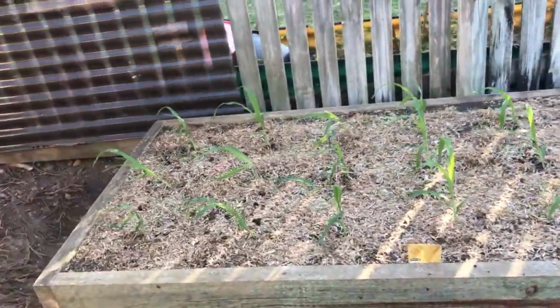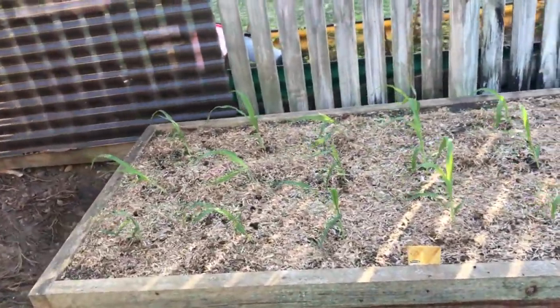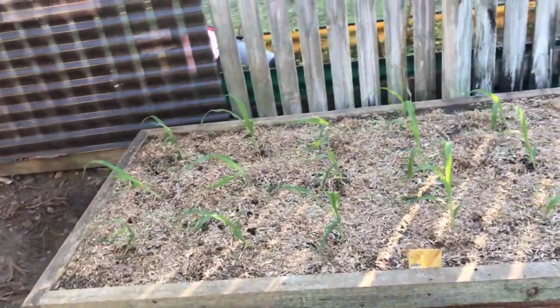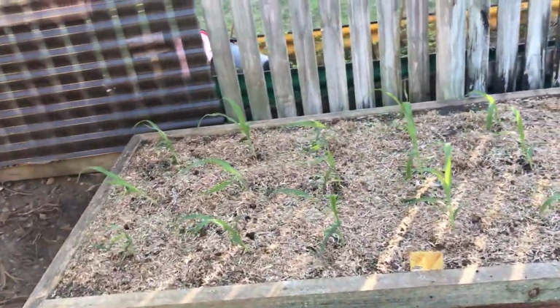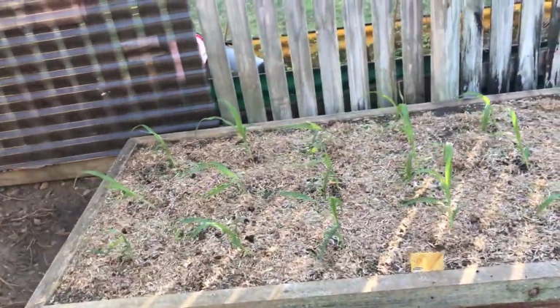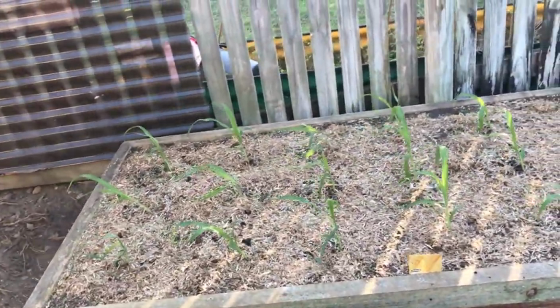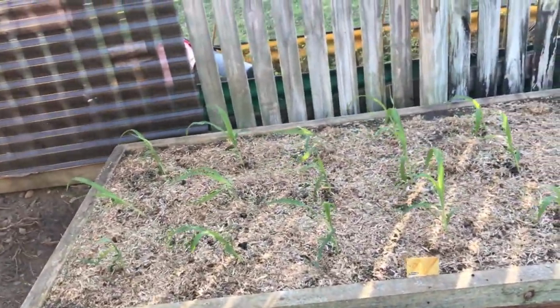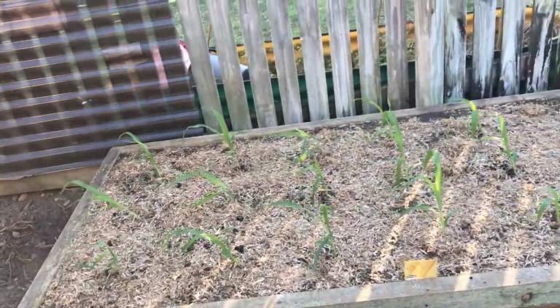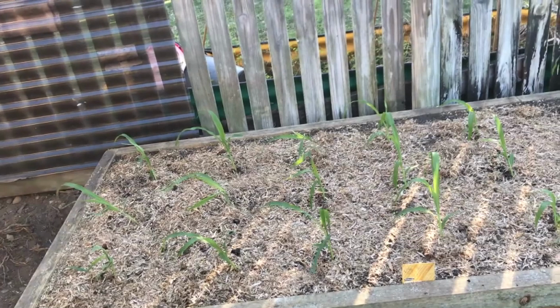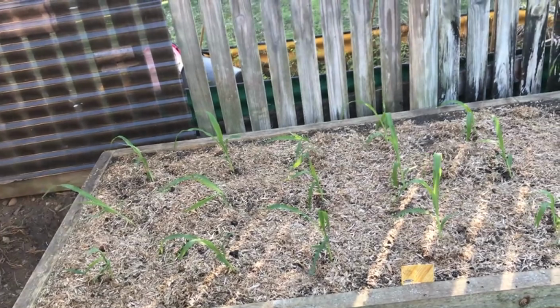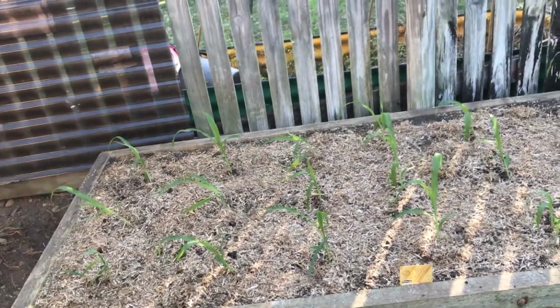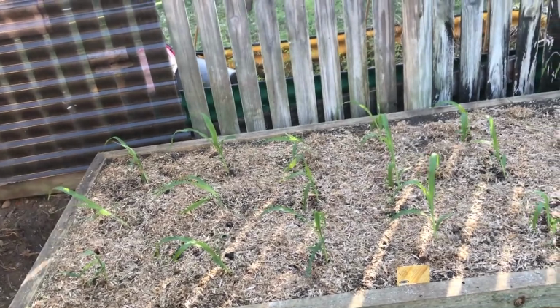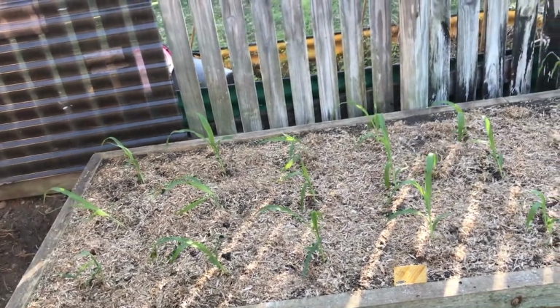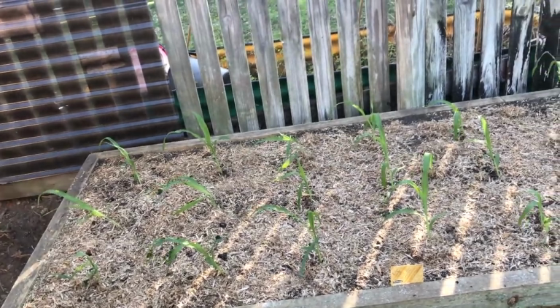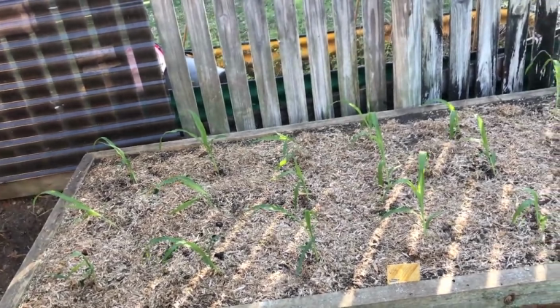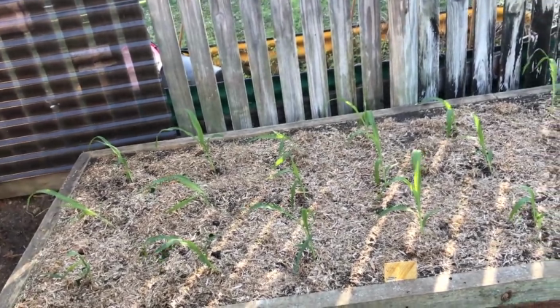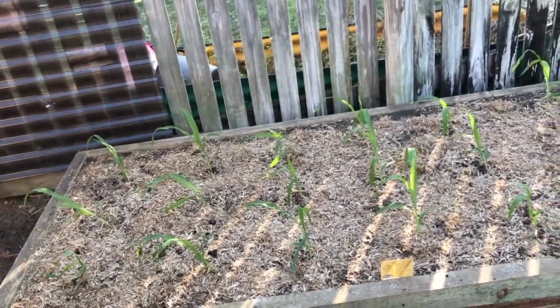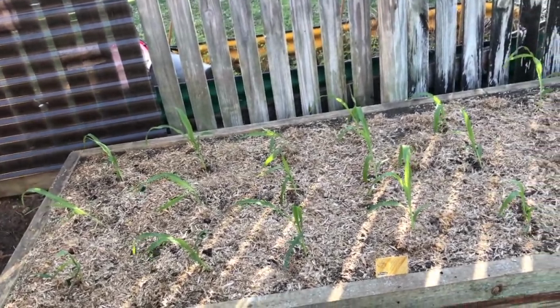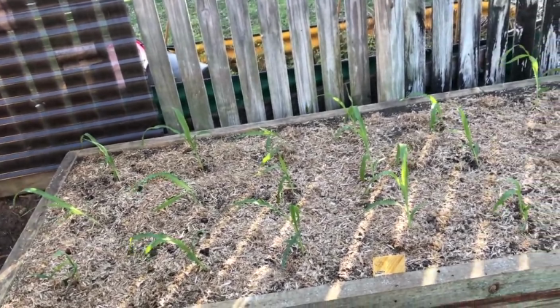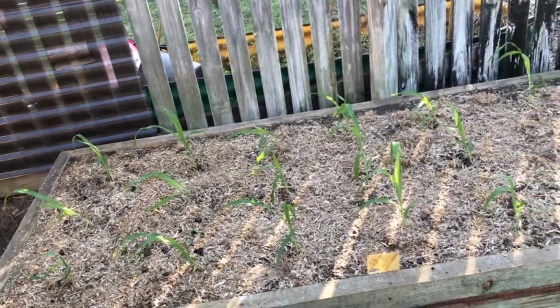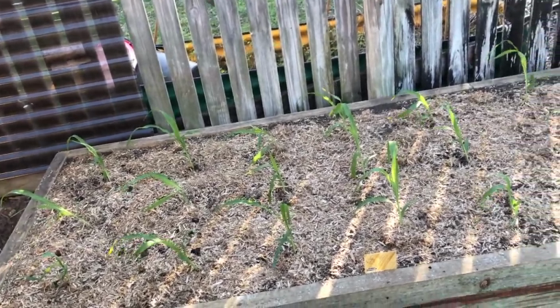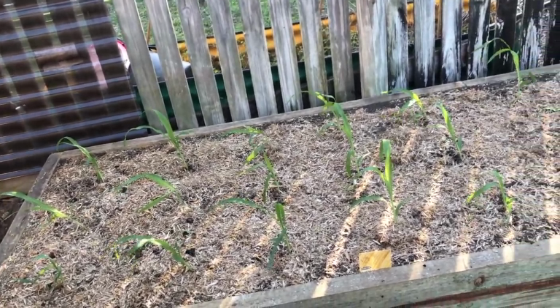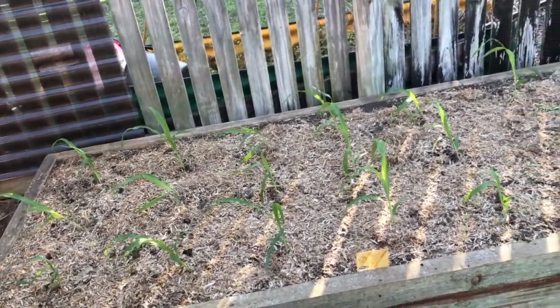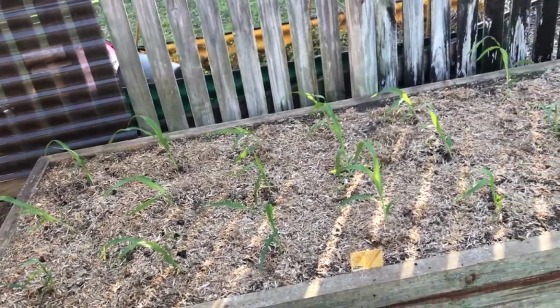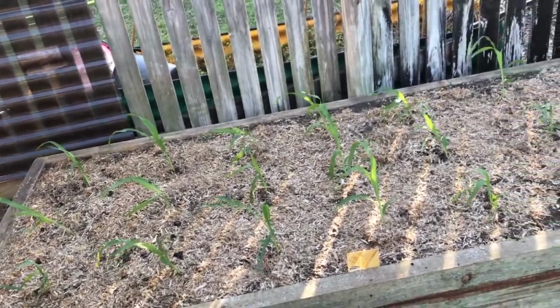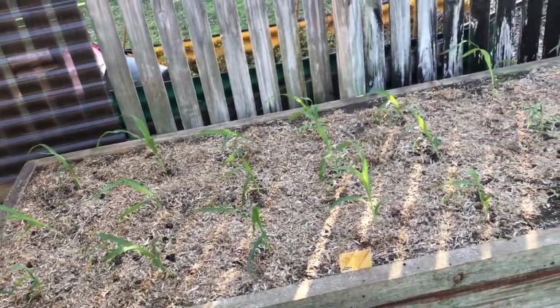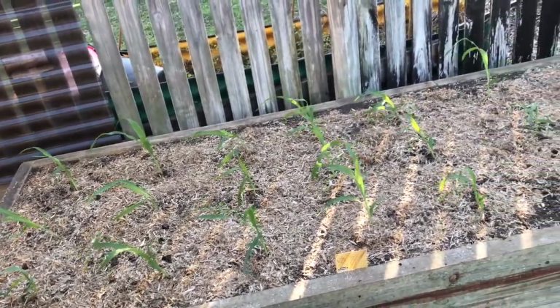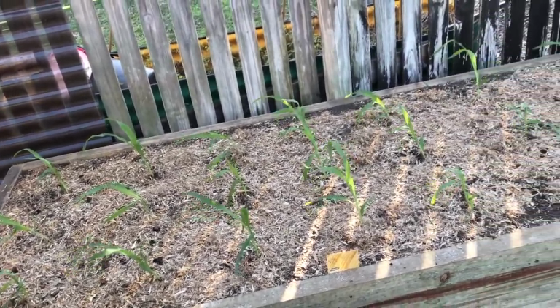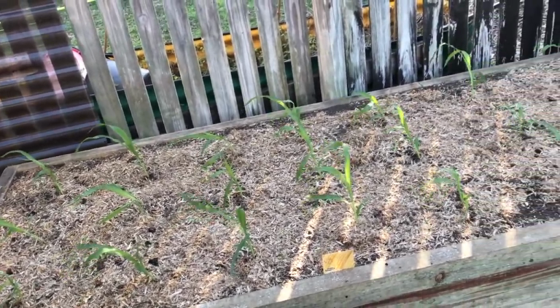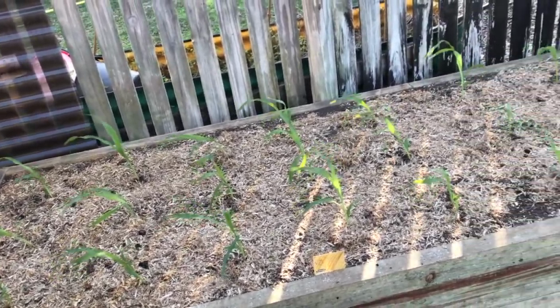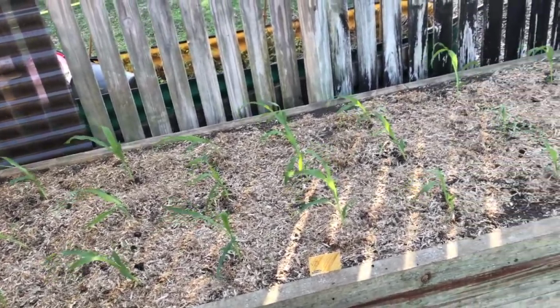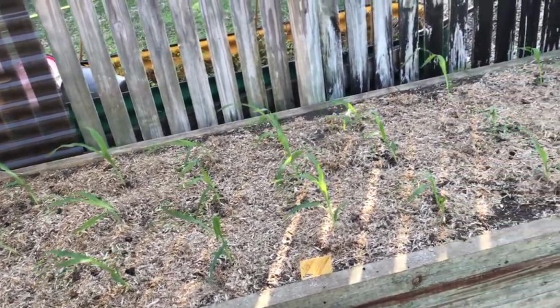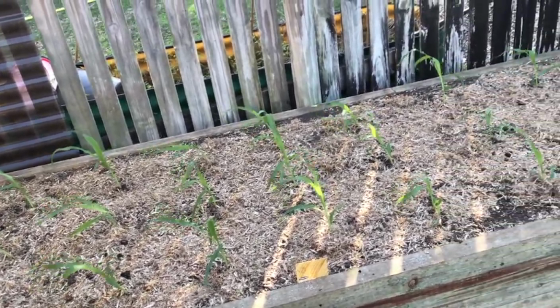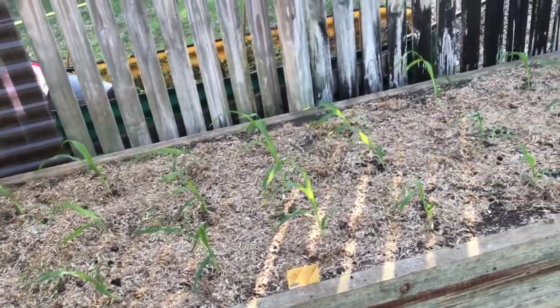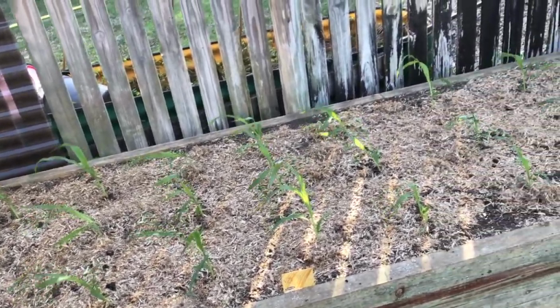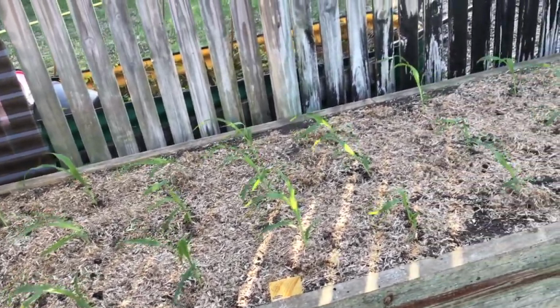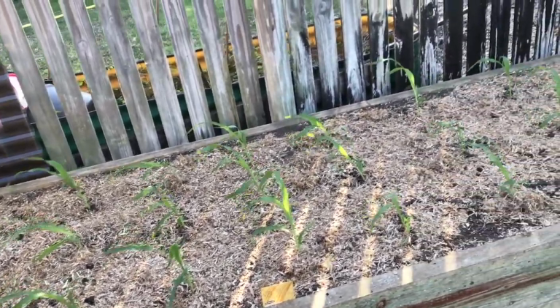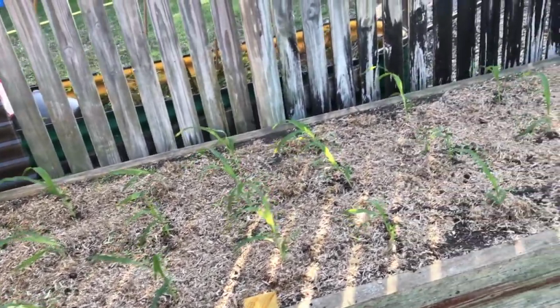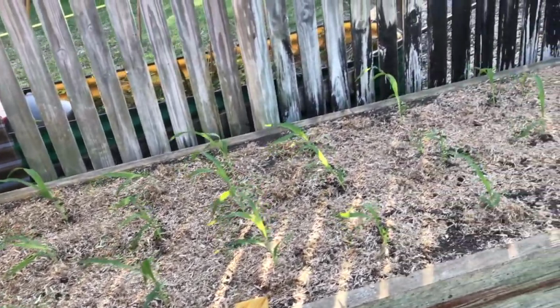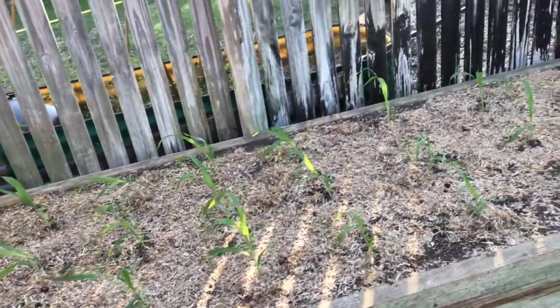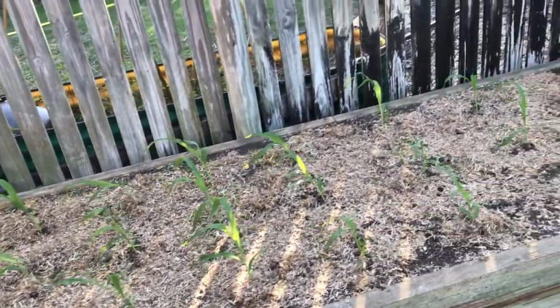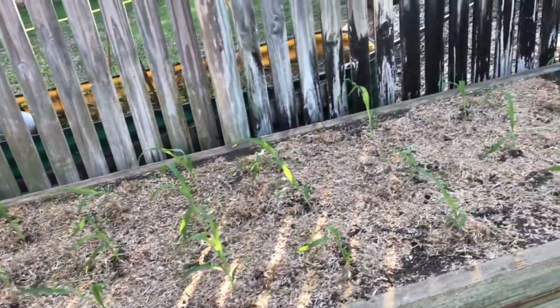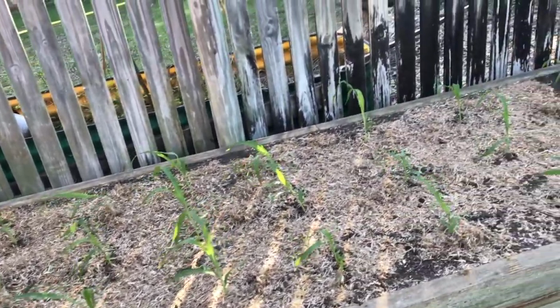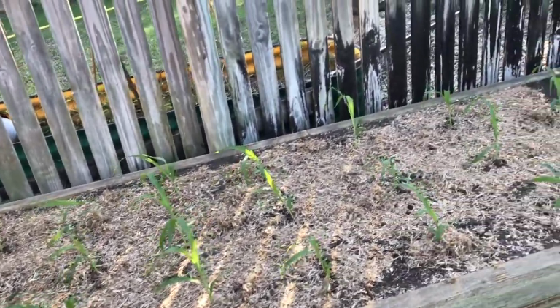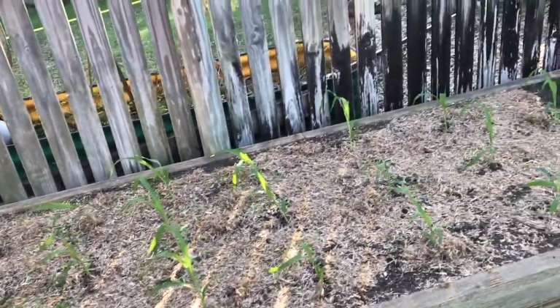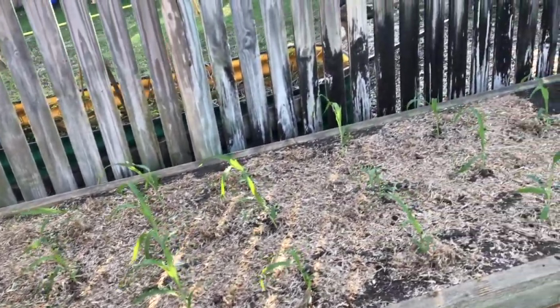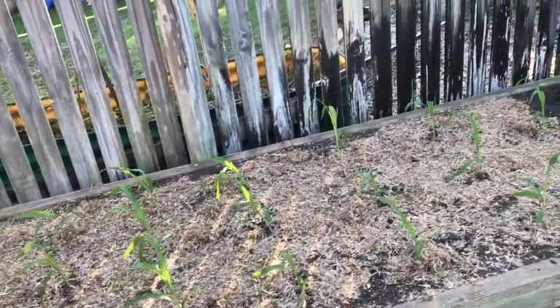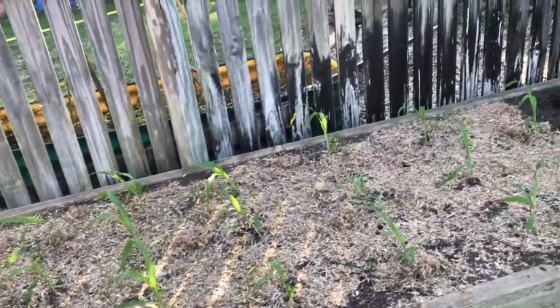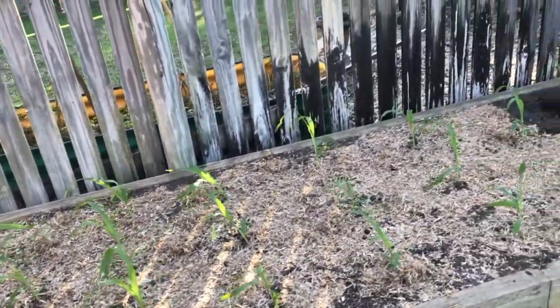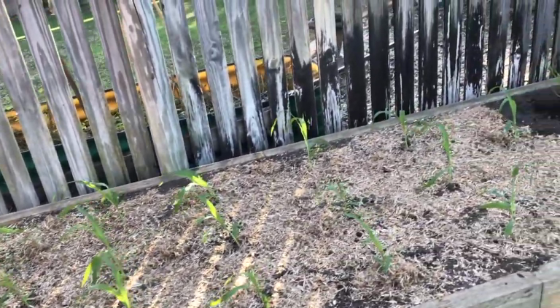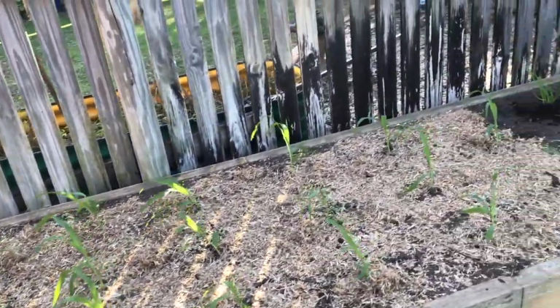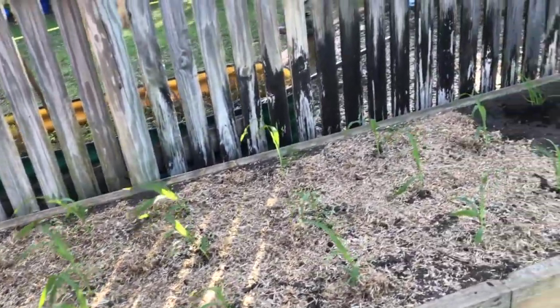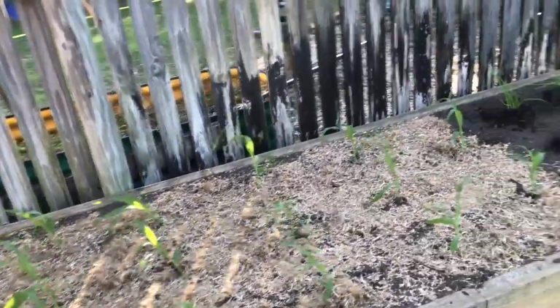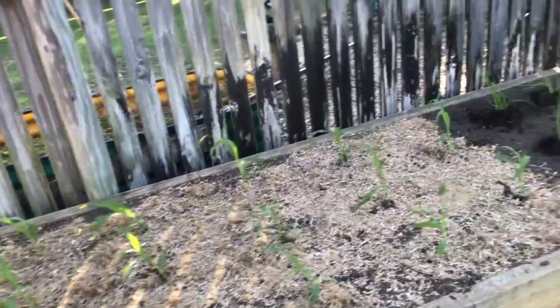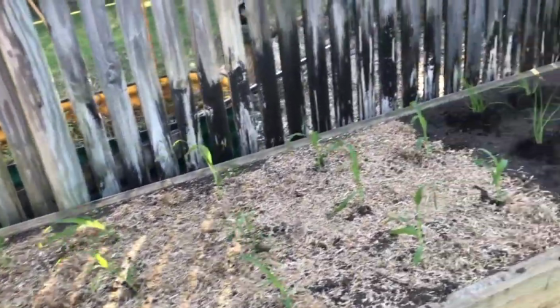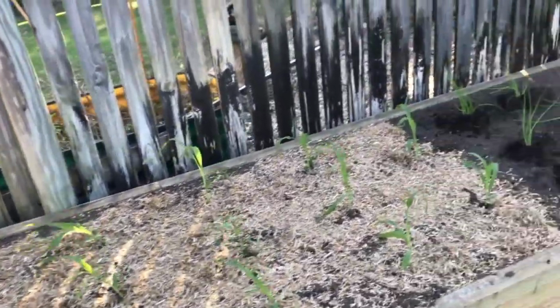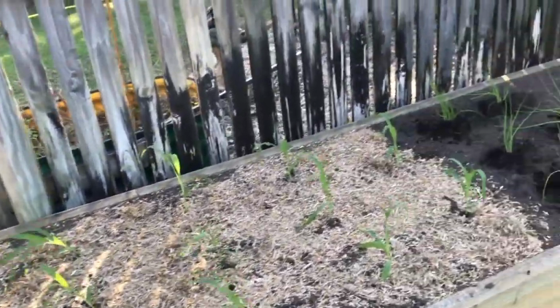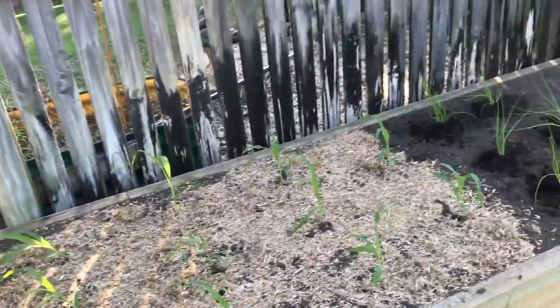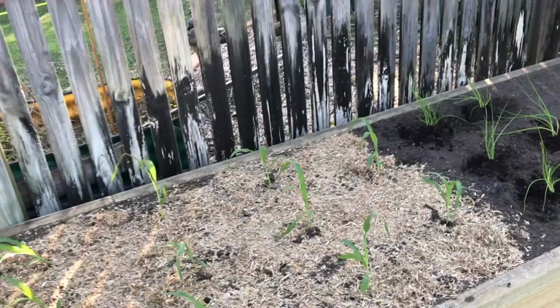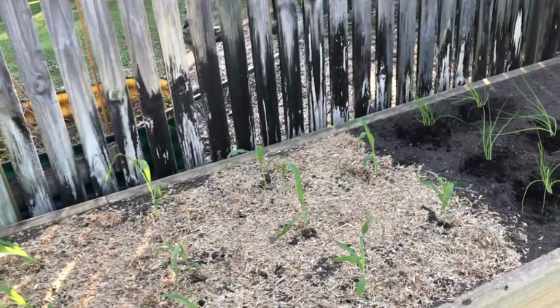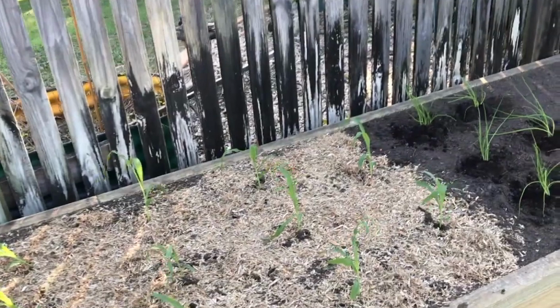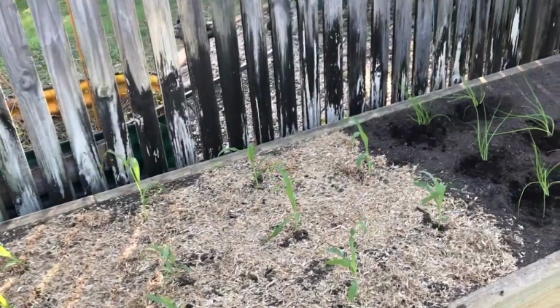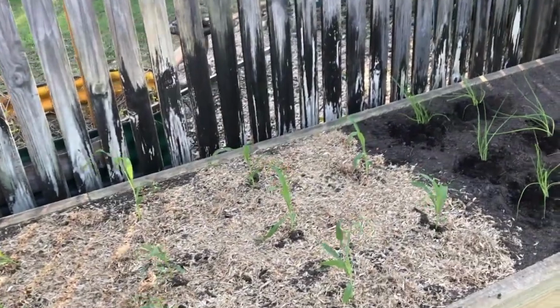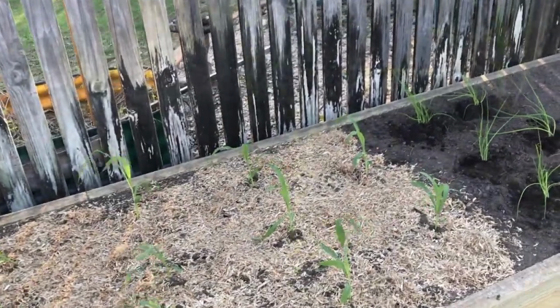Counting up all the corn plants, I've got 23 in total.